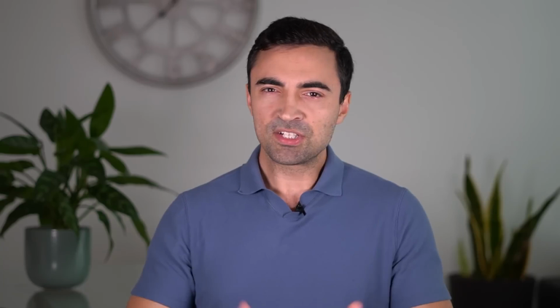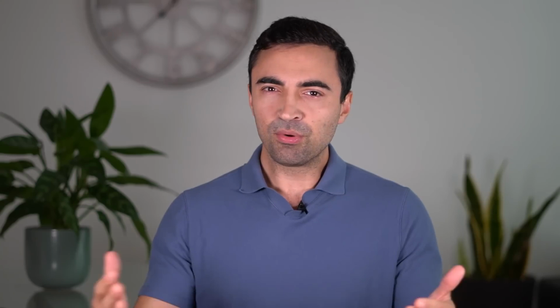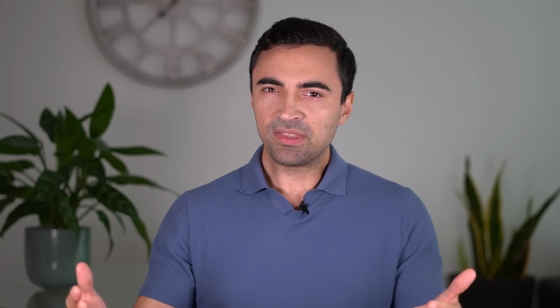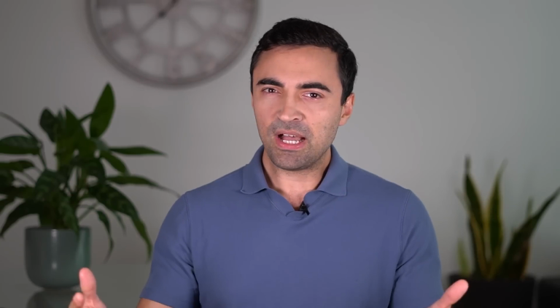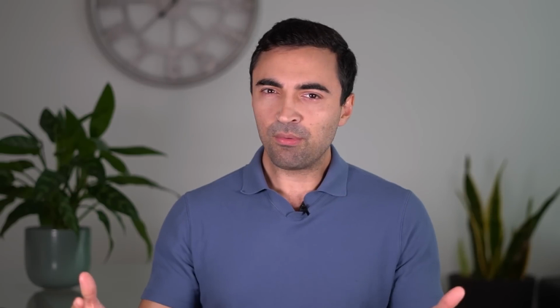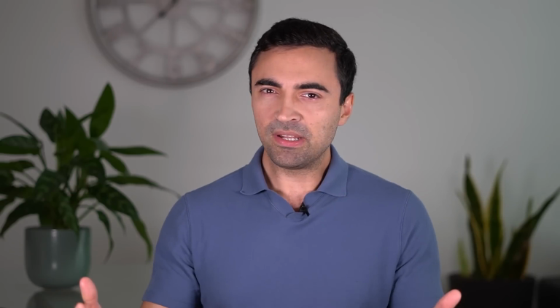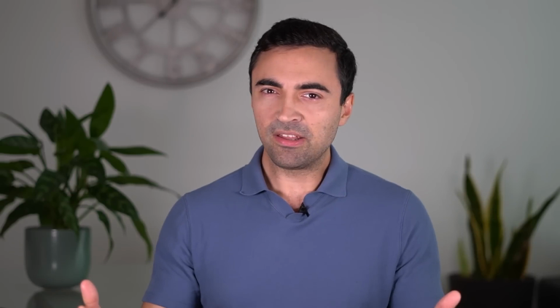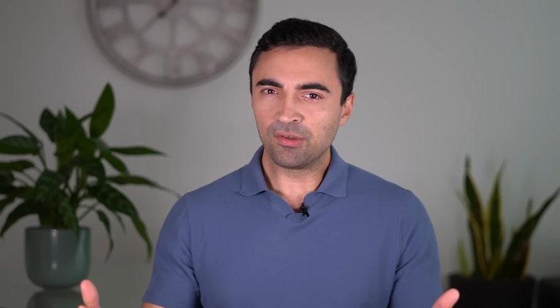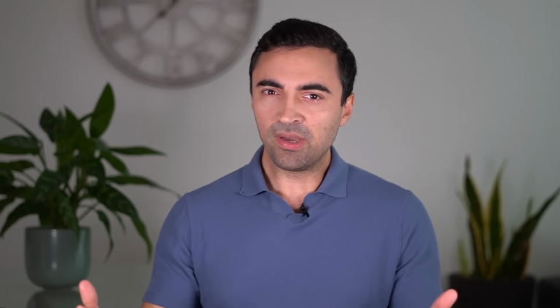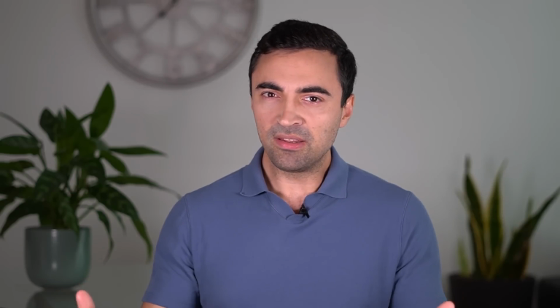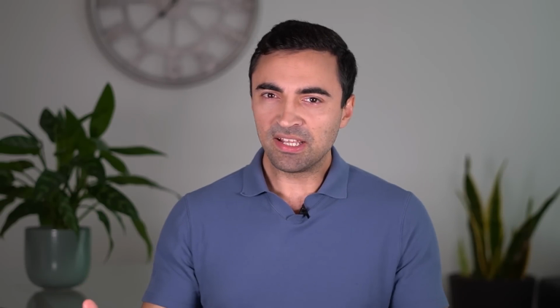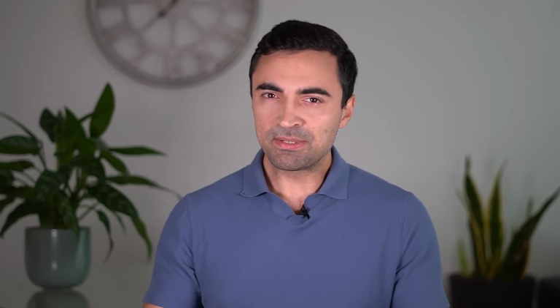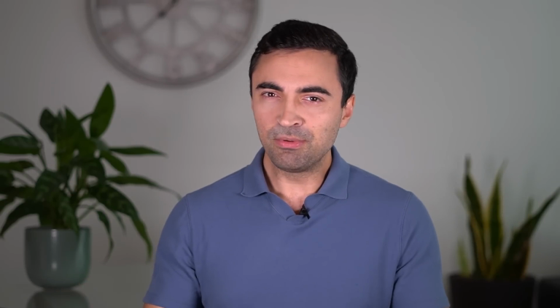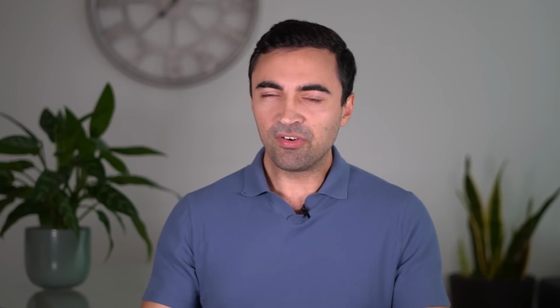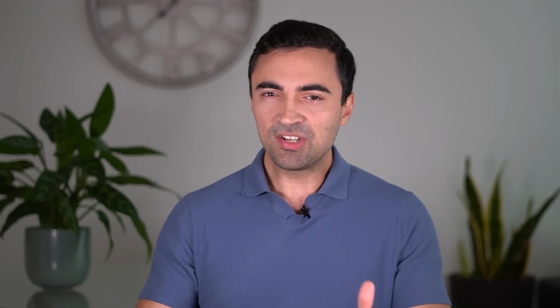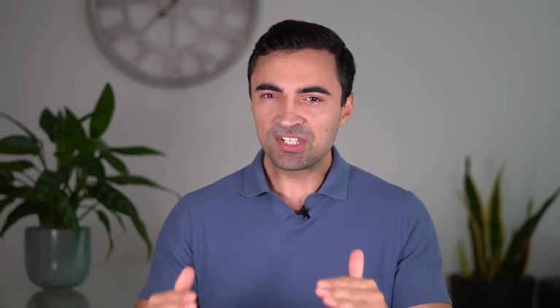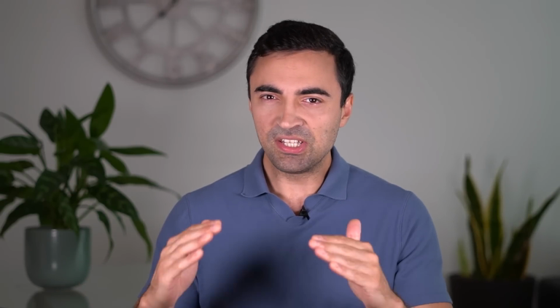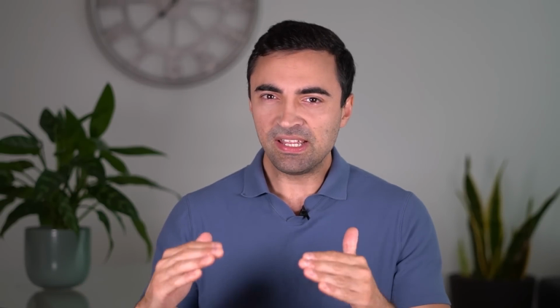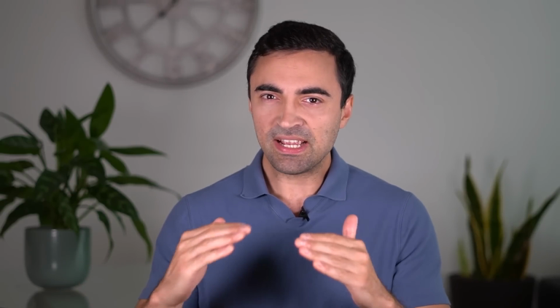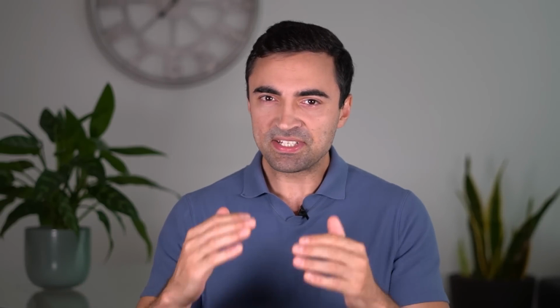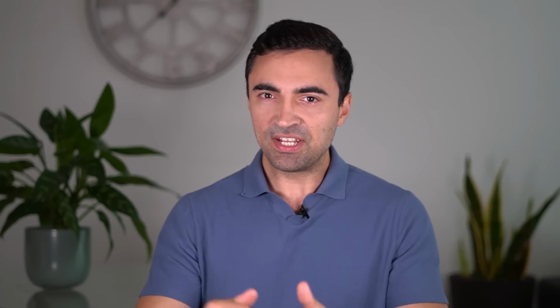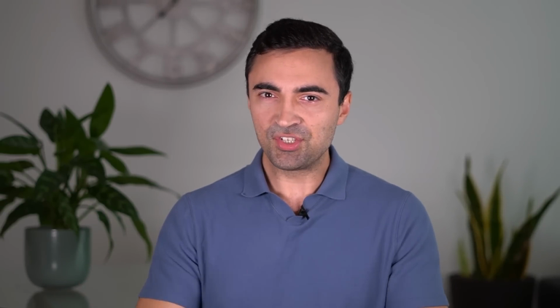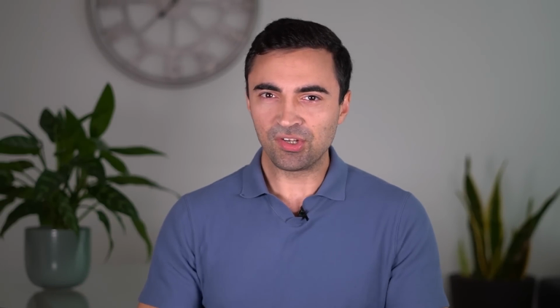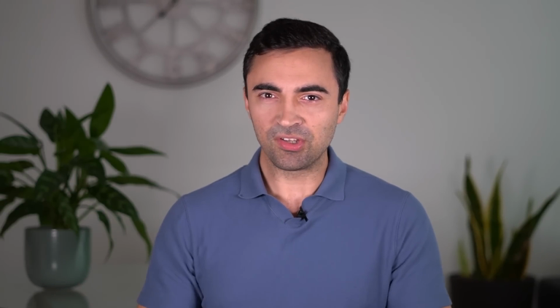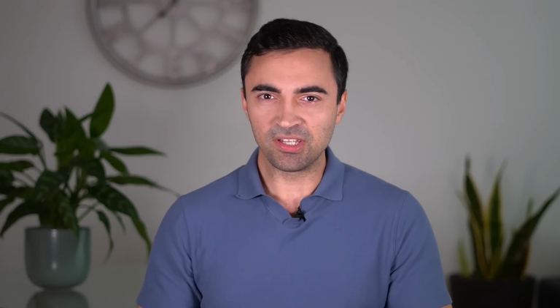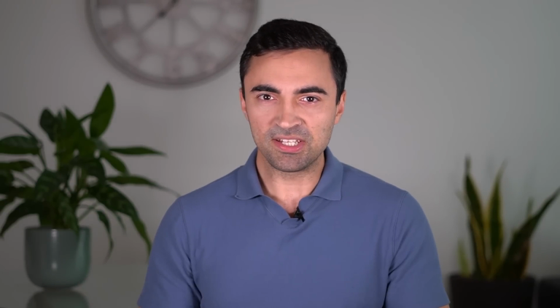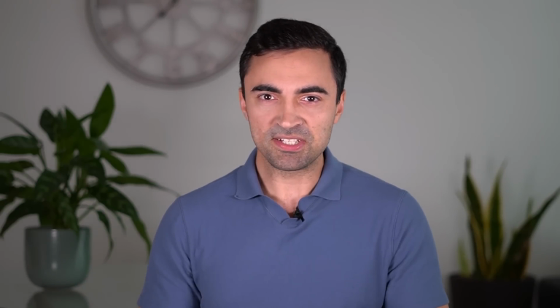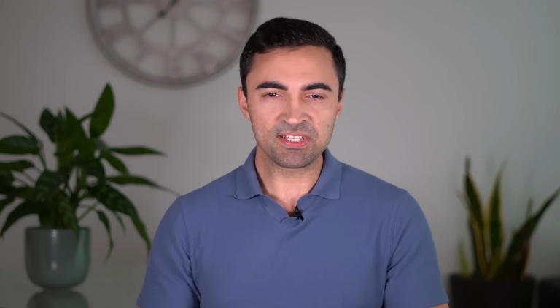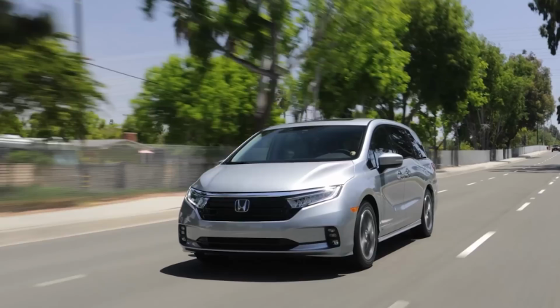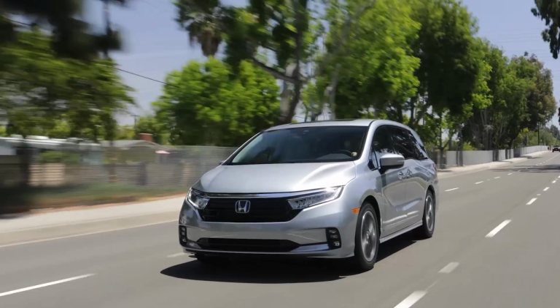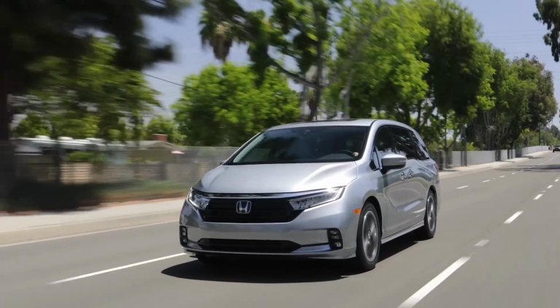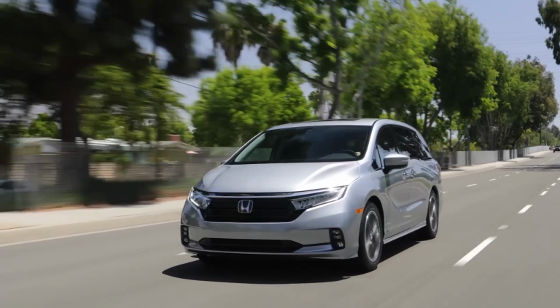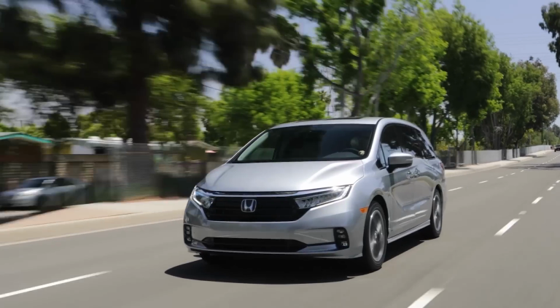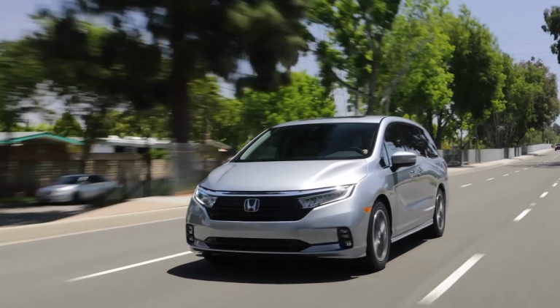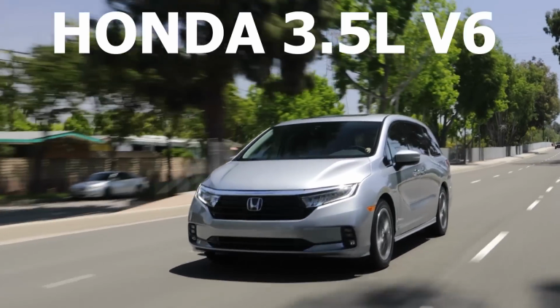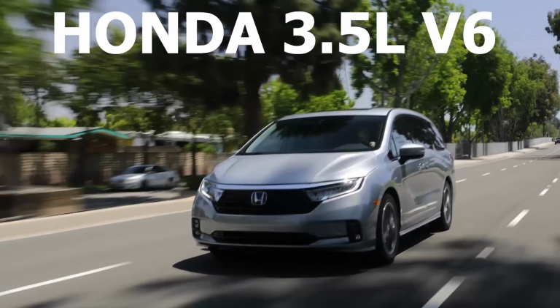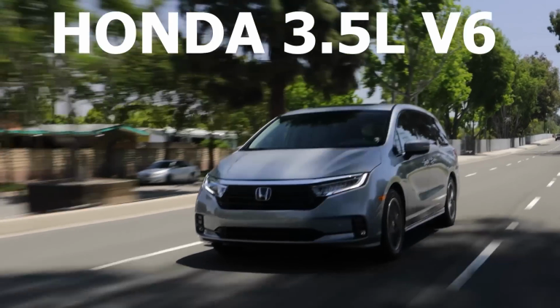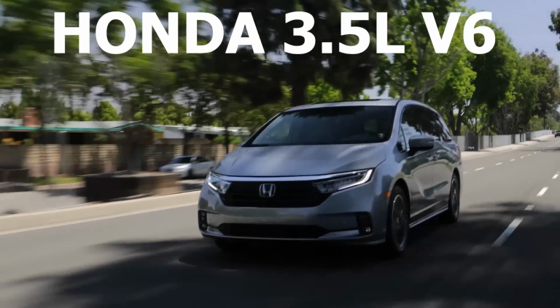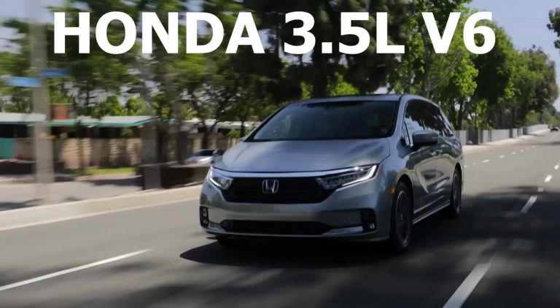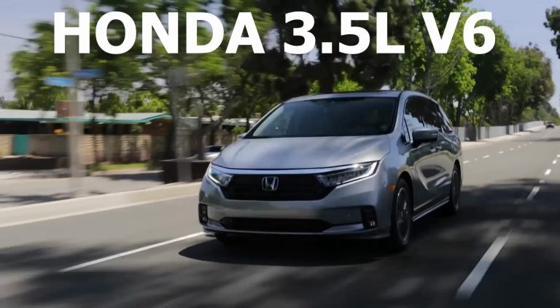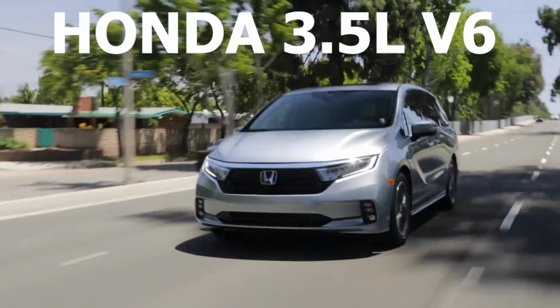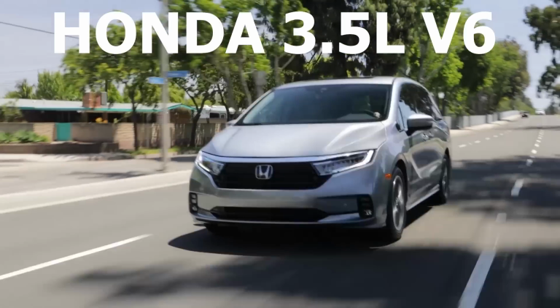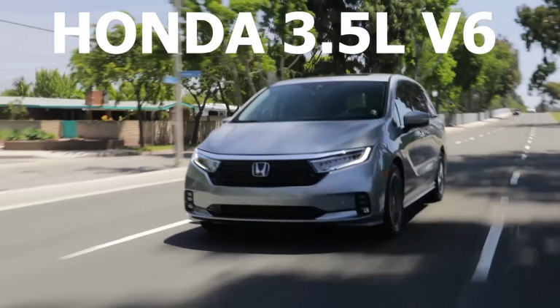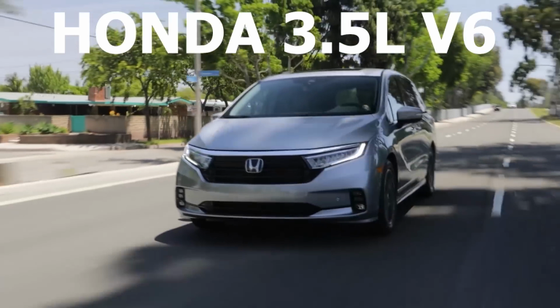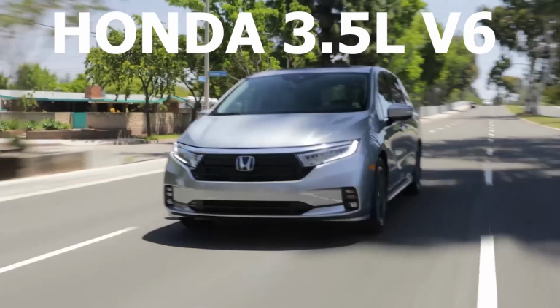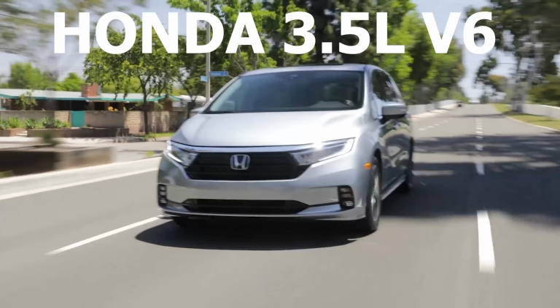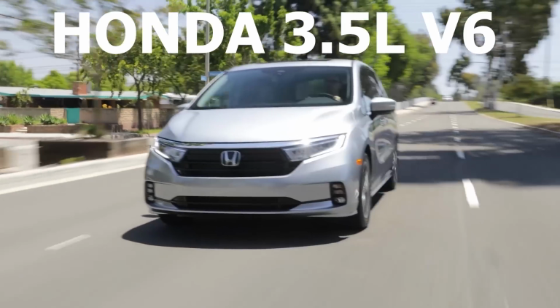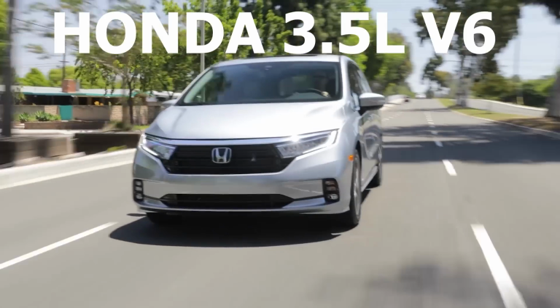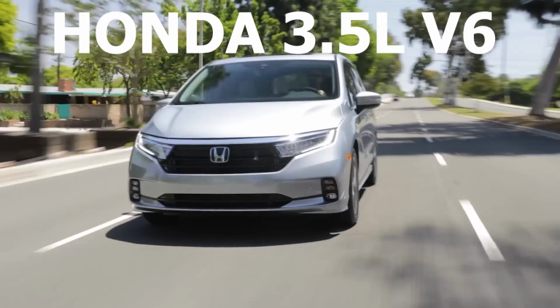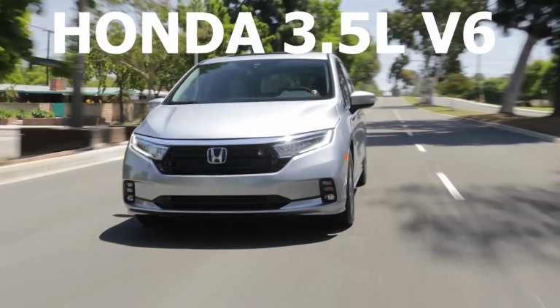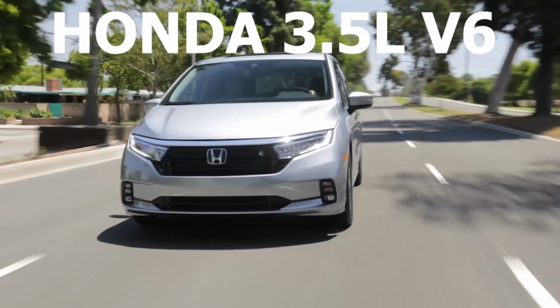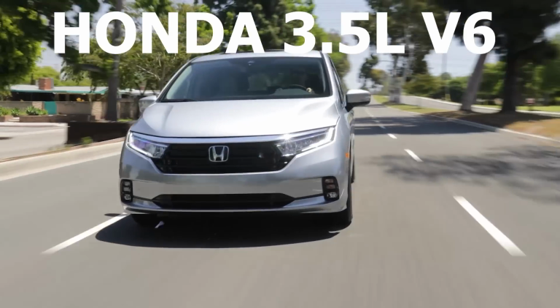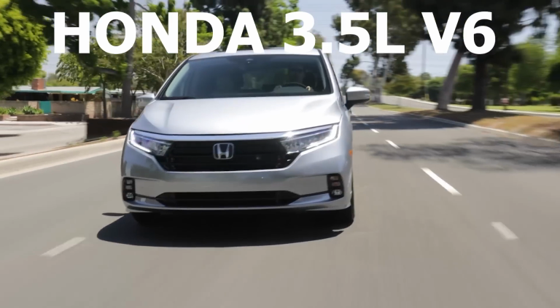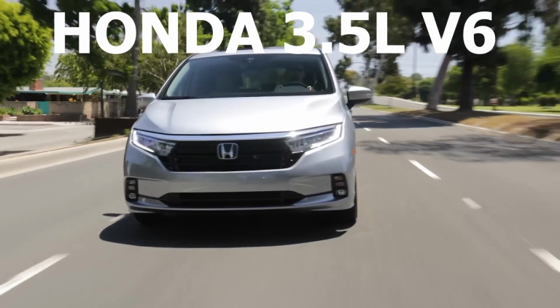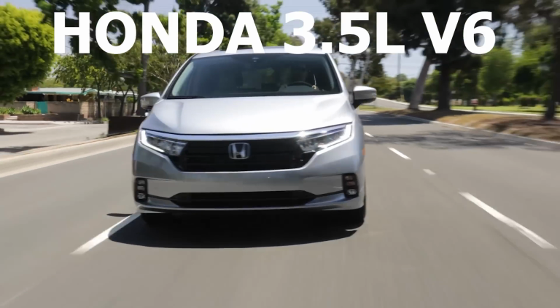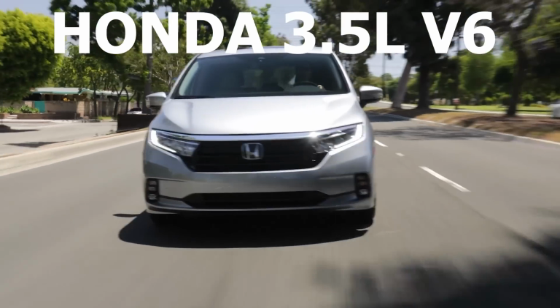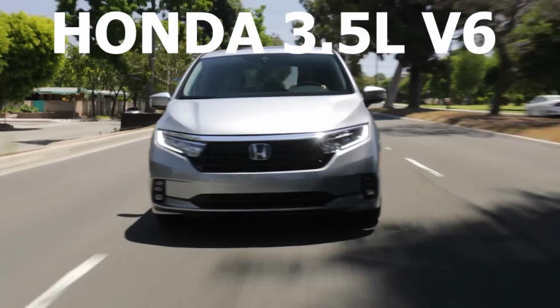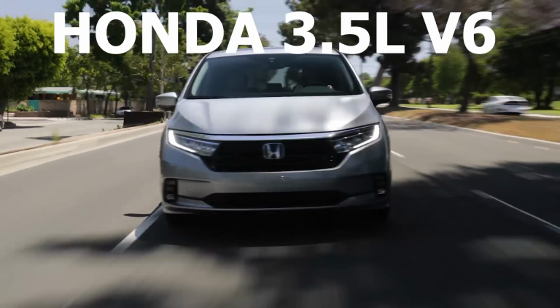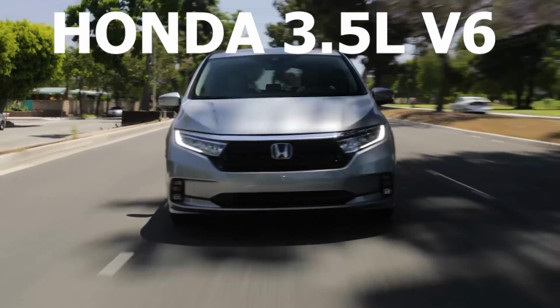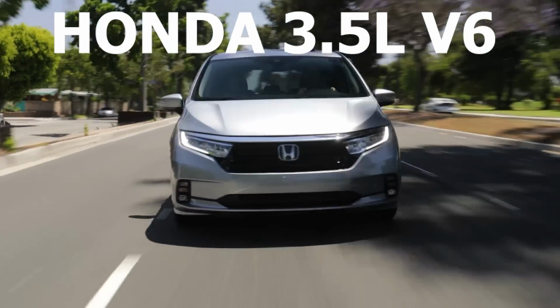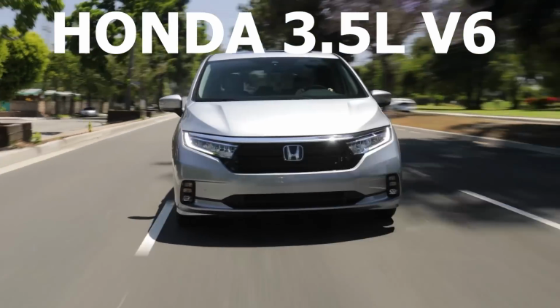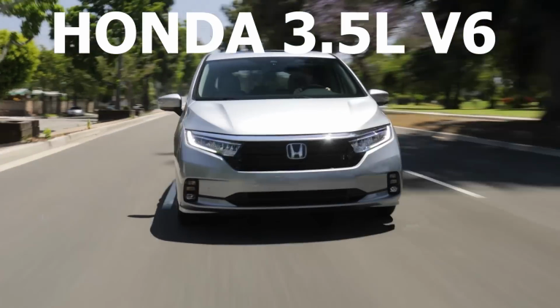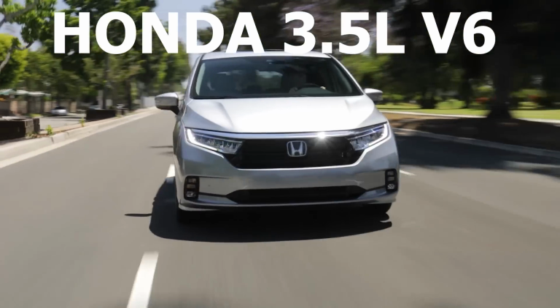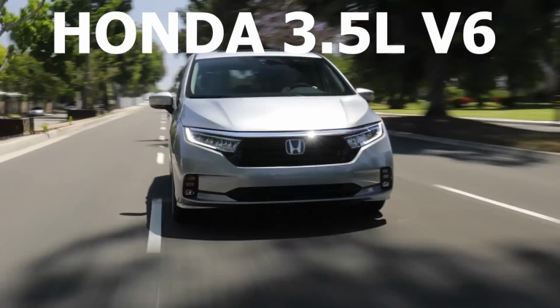So if you want an affordable, fuel-efficient engine with relatively low maintenance, then a Mazda Skyactiv 4-cylinder is a great choice. Moving on to number 9 on the list: the Honda 3.5-liter V6 engine.